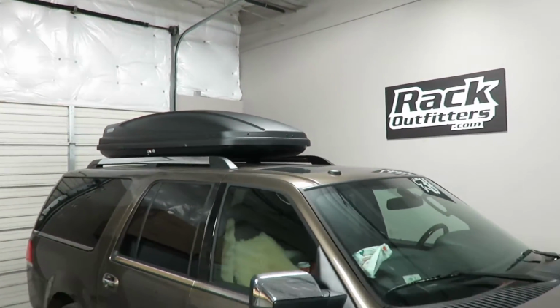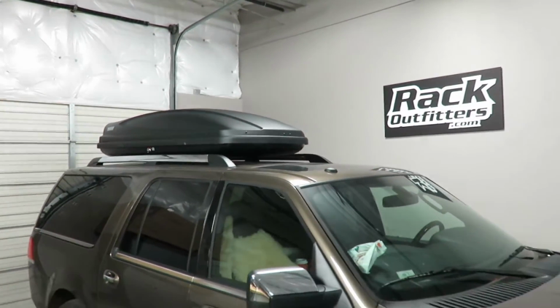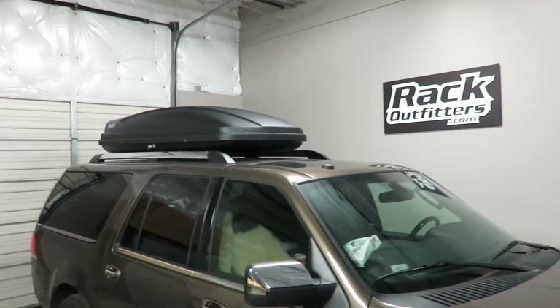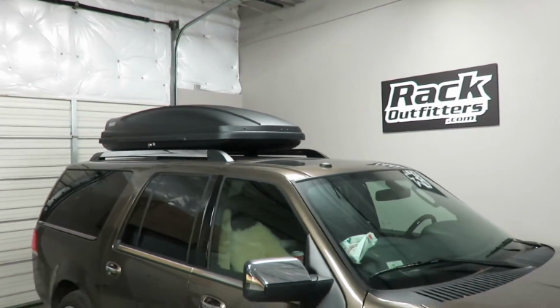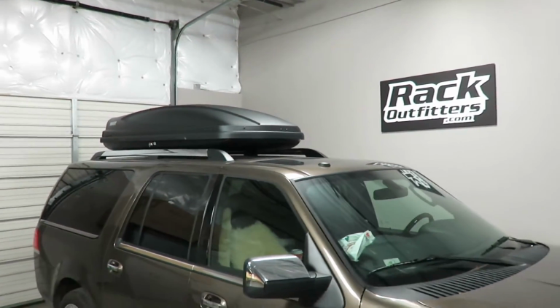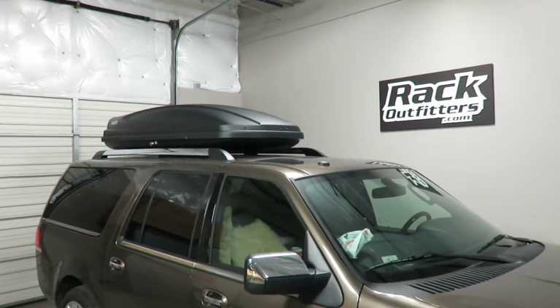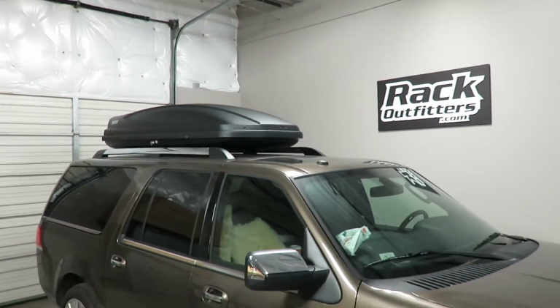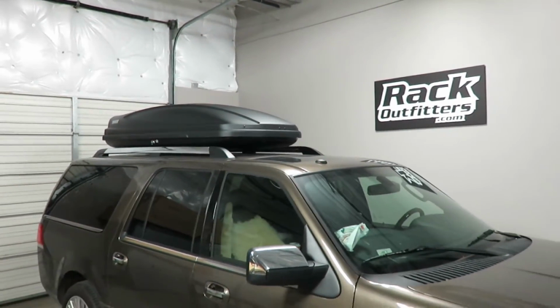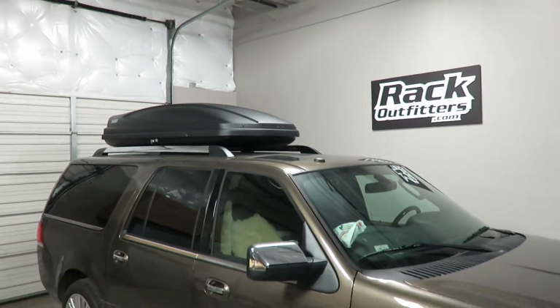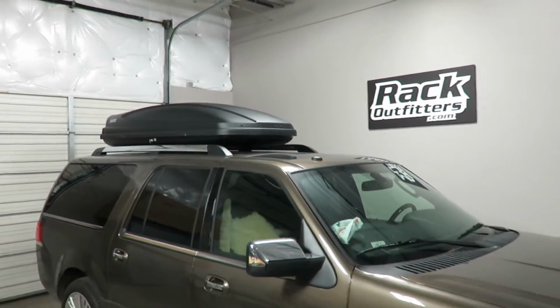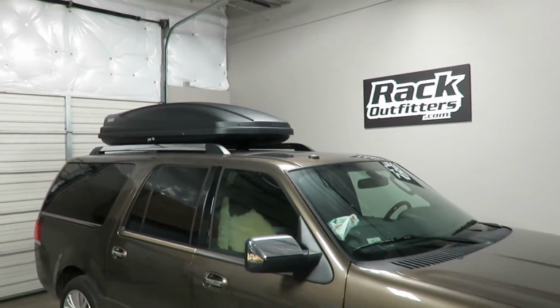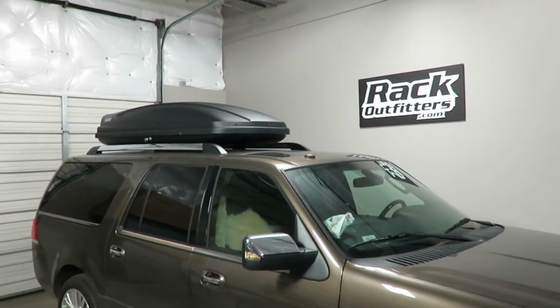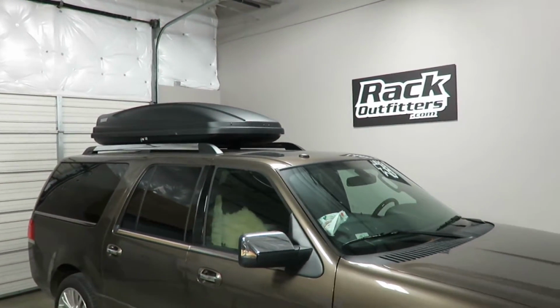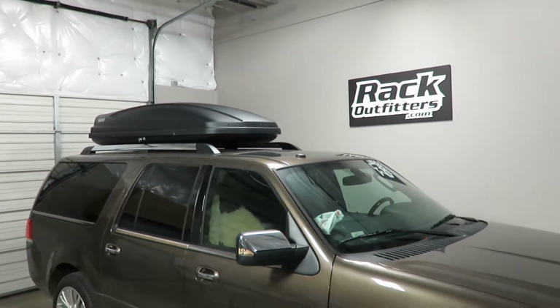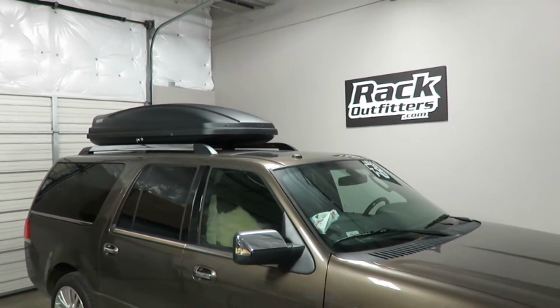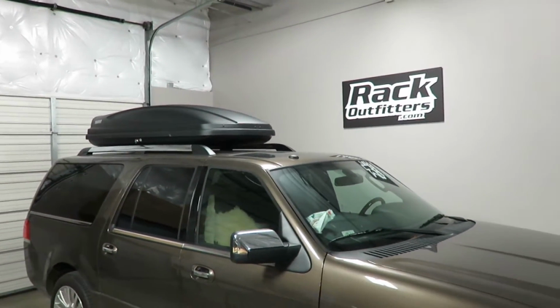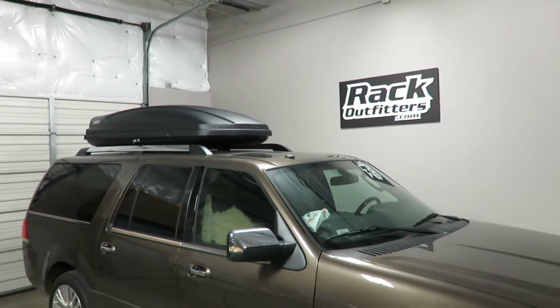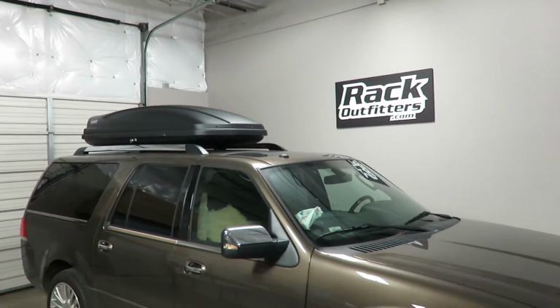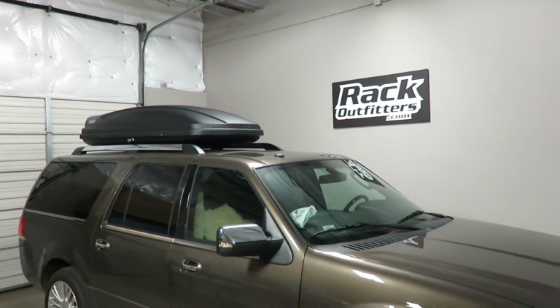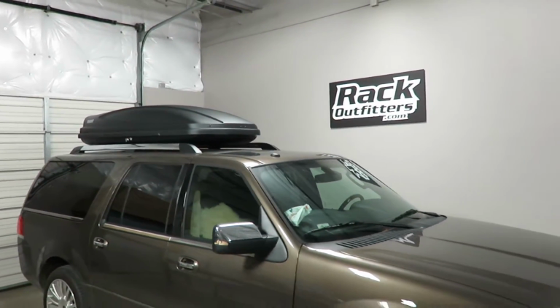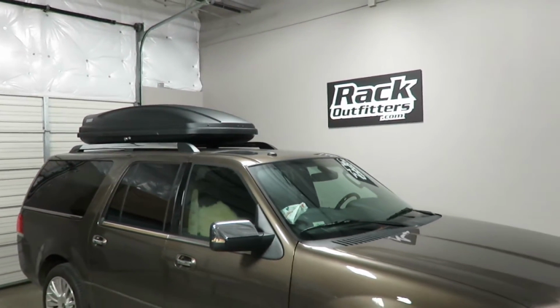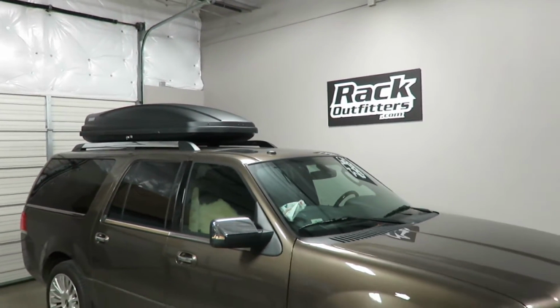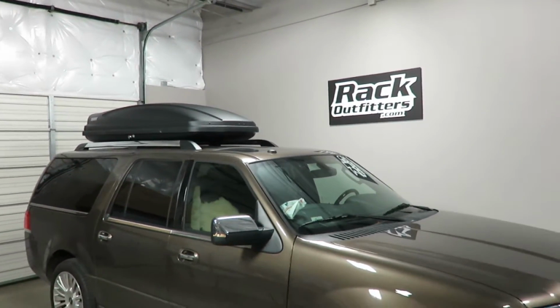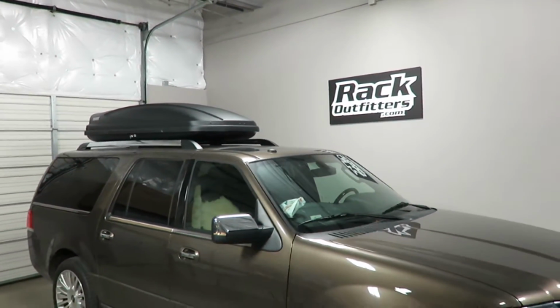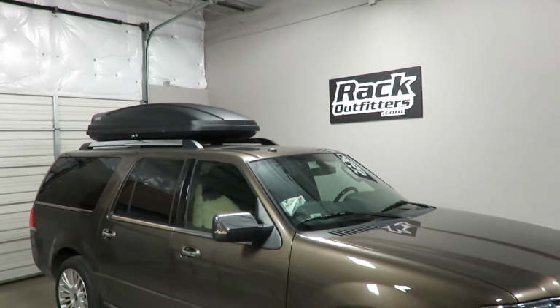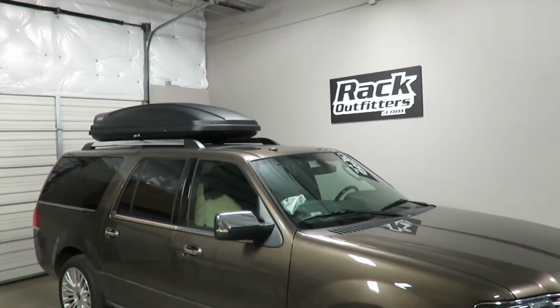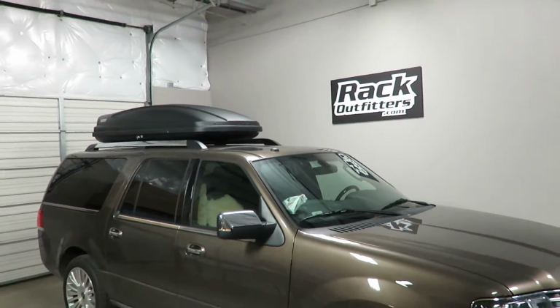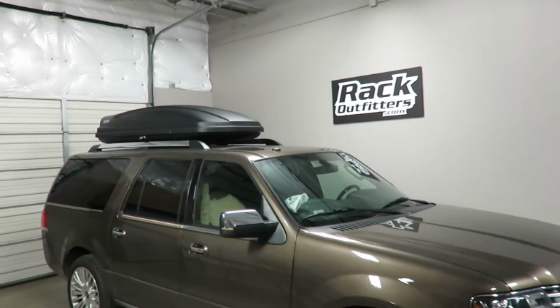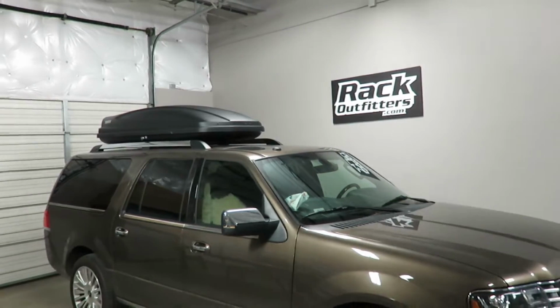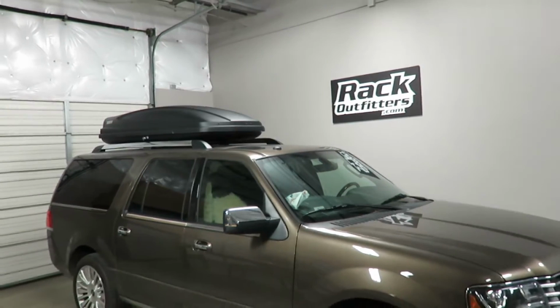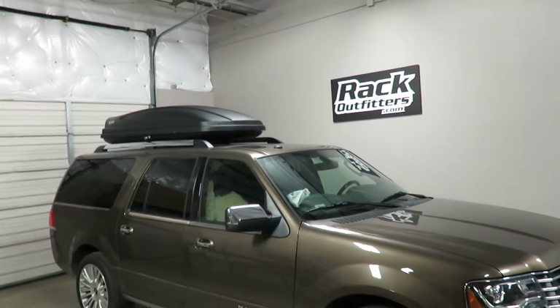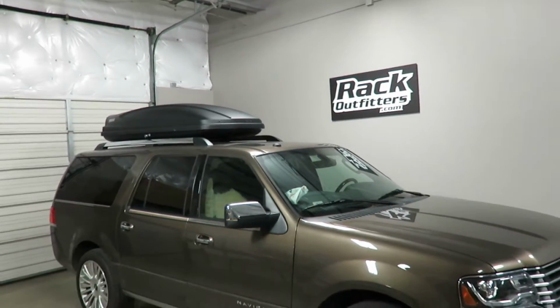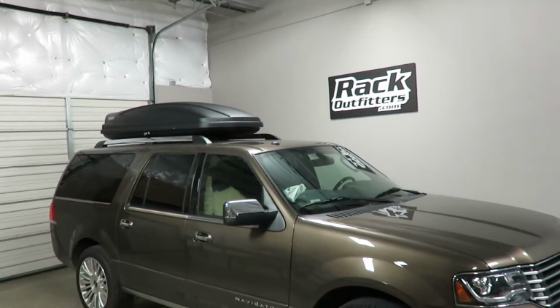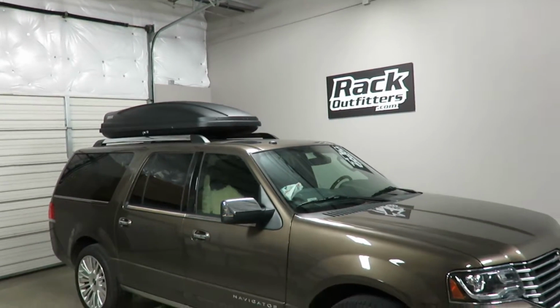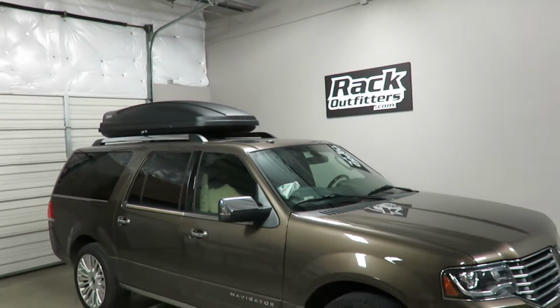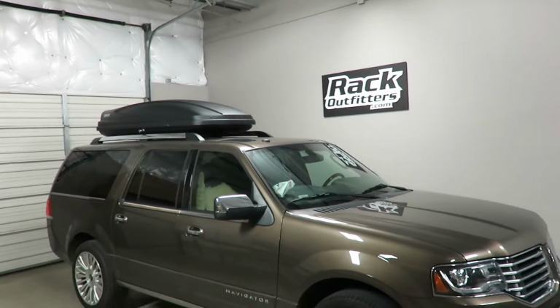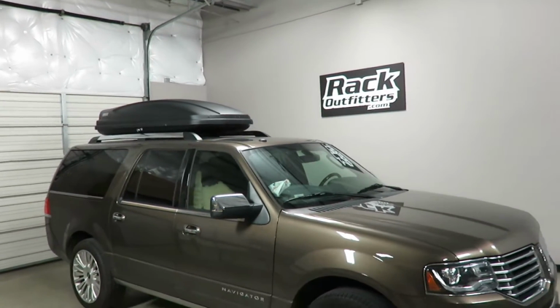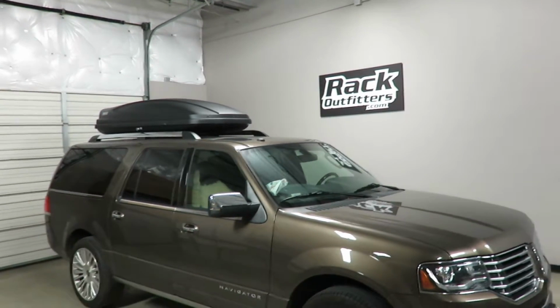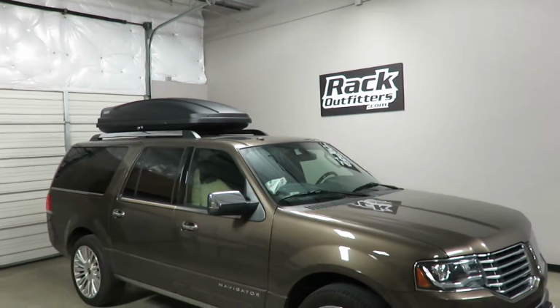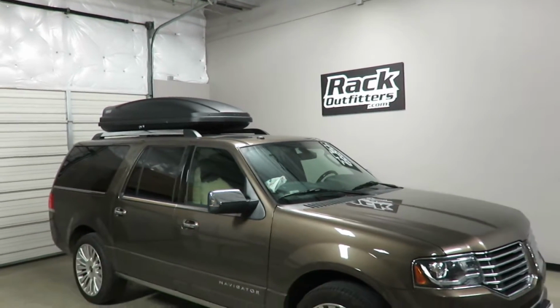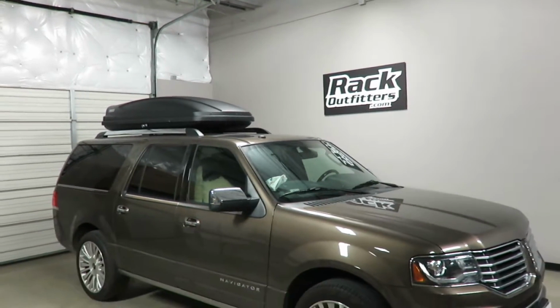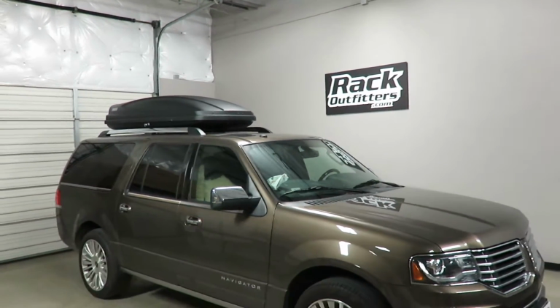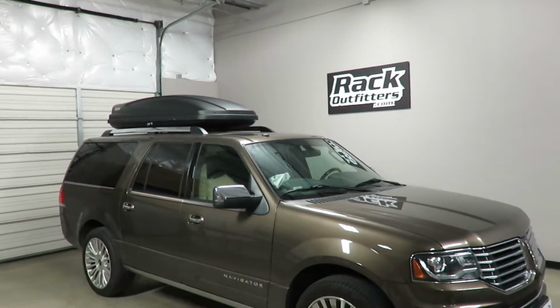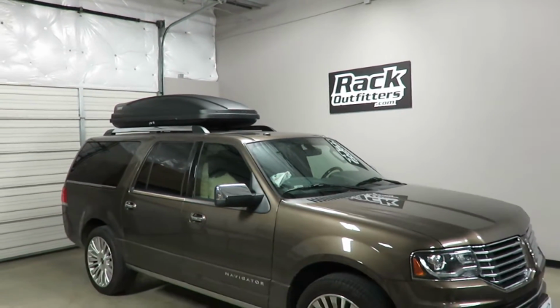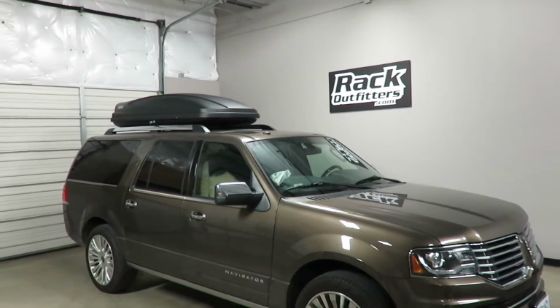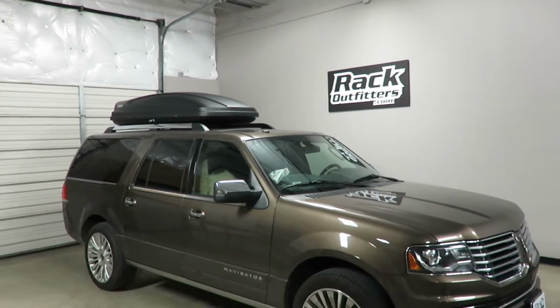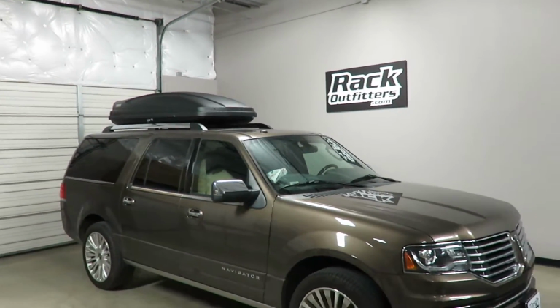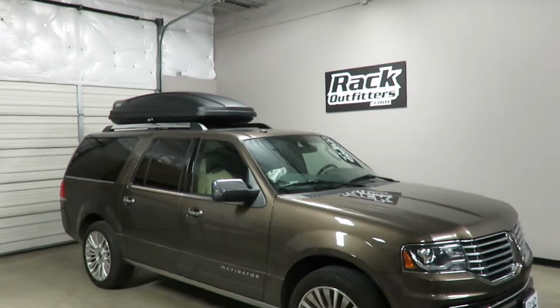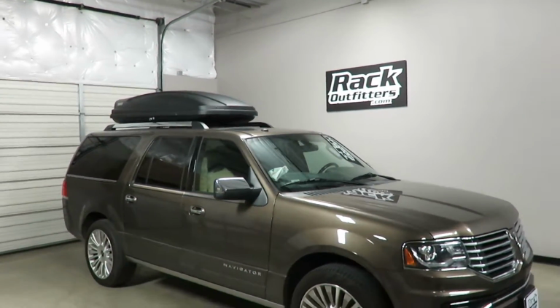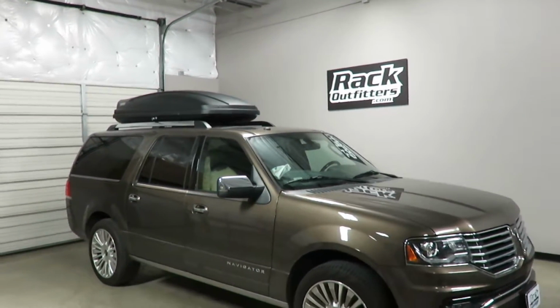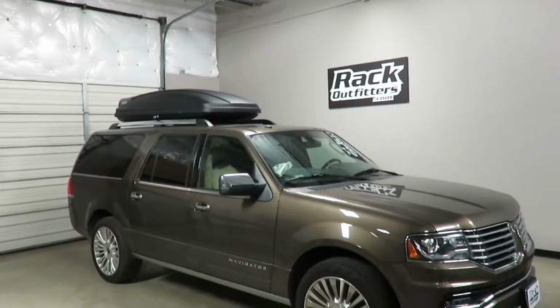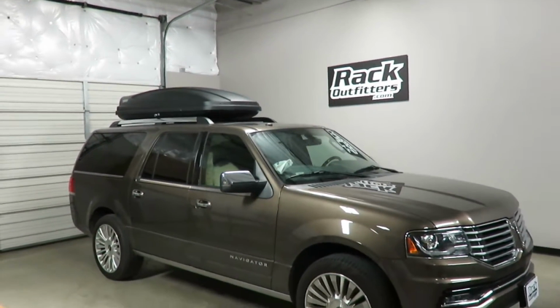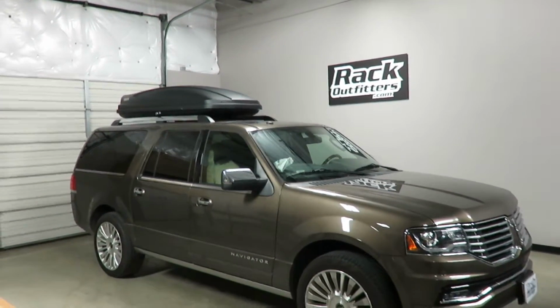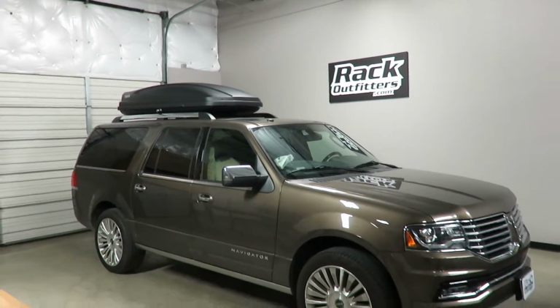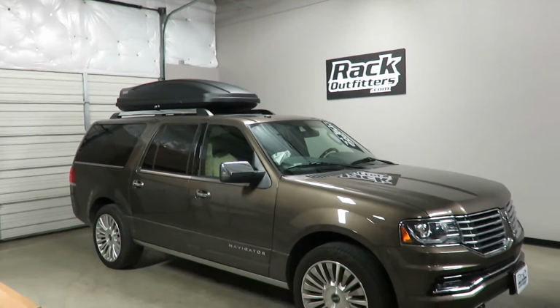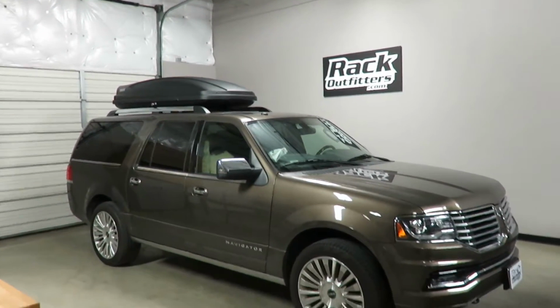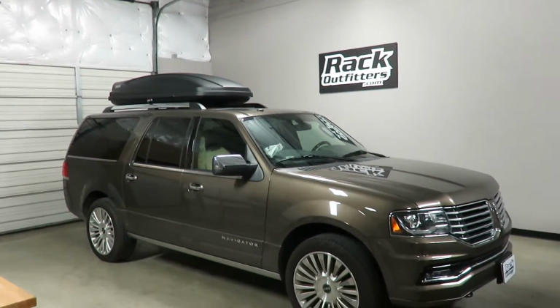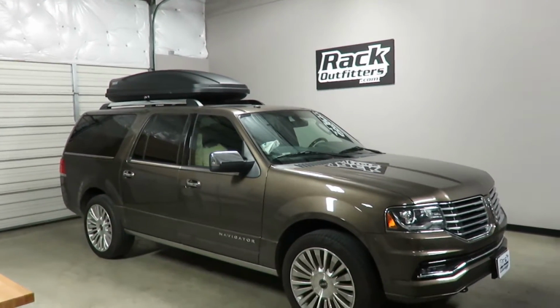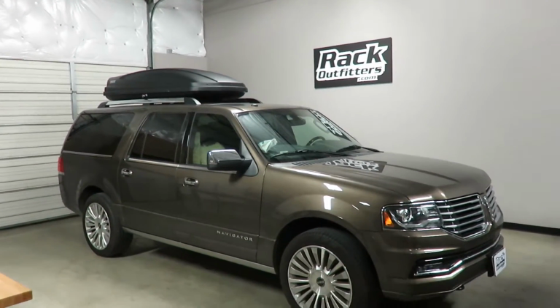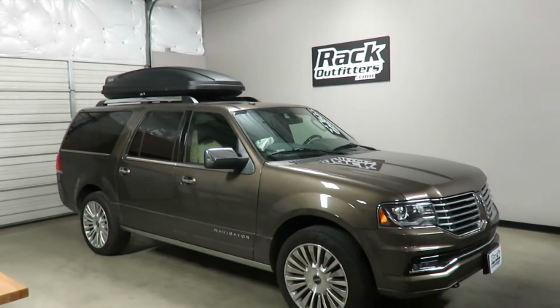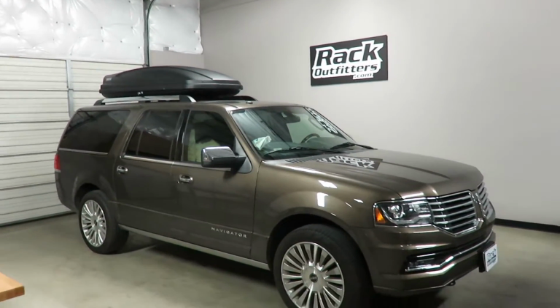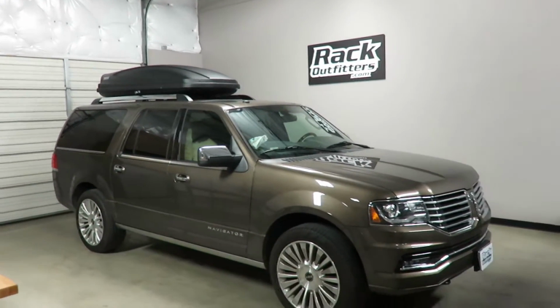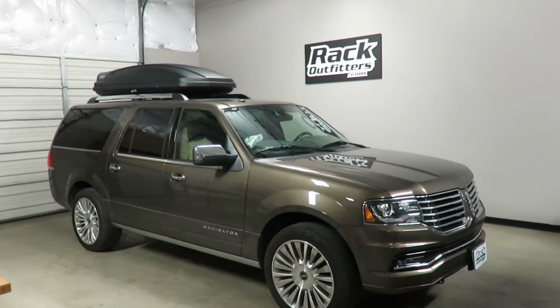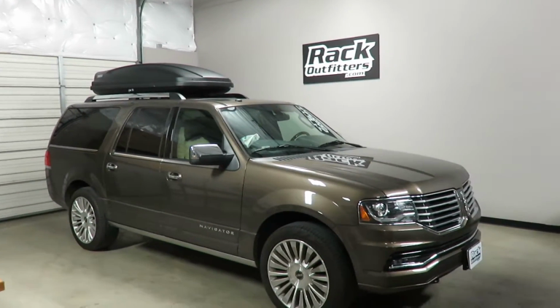This product and the full line of Thule products are available at rackoutfitters.com. Please visit our site for complete details and pricing.